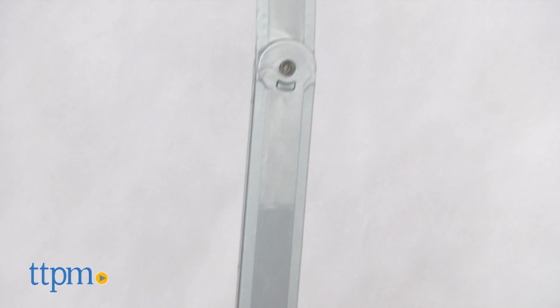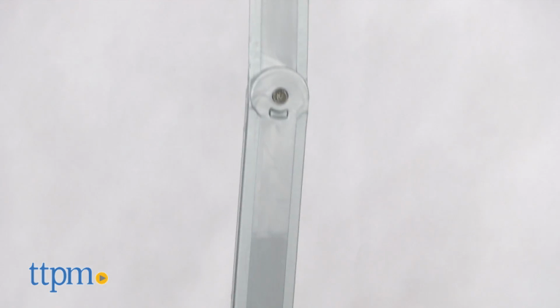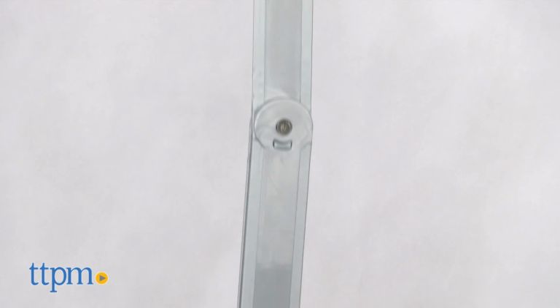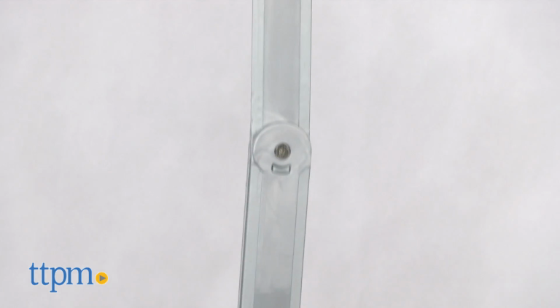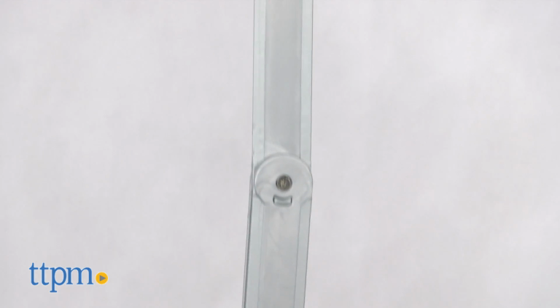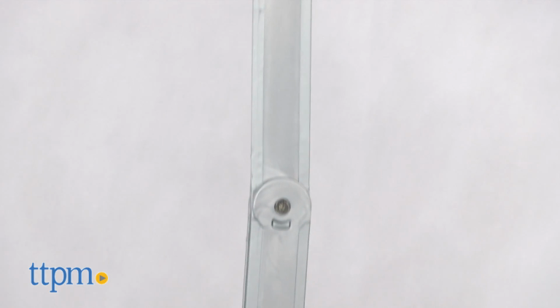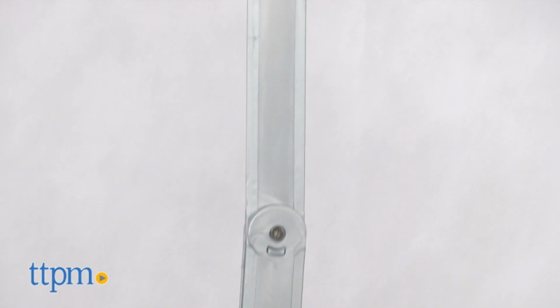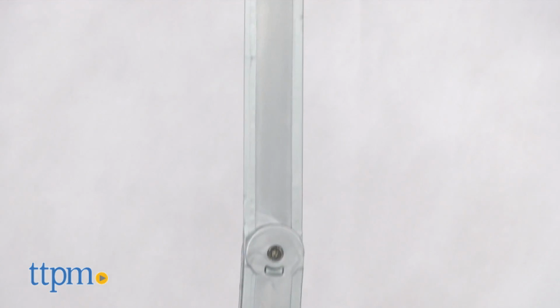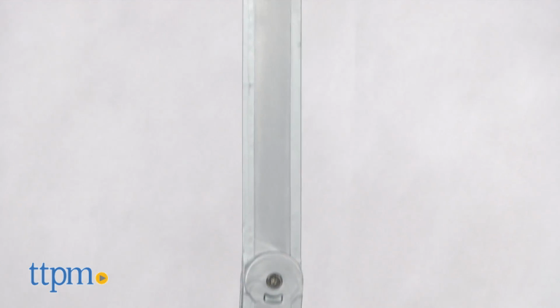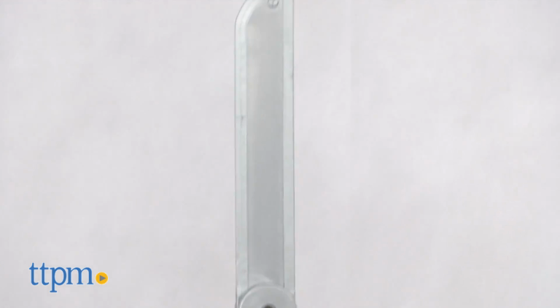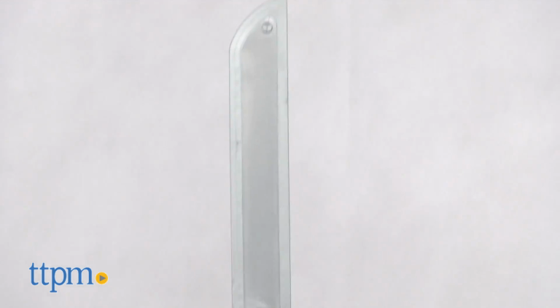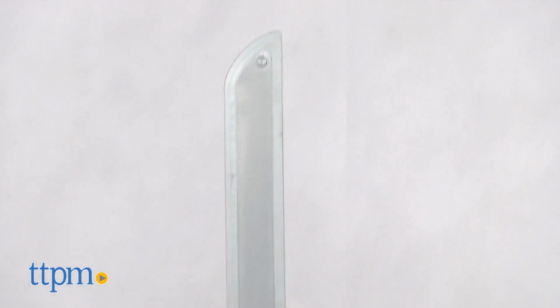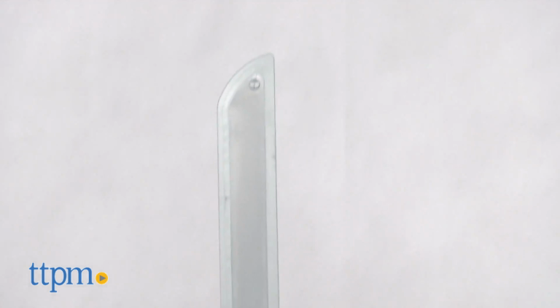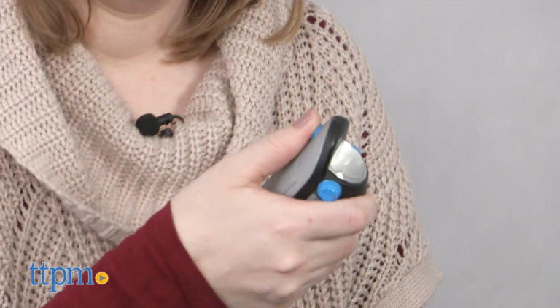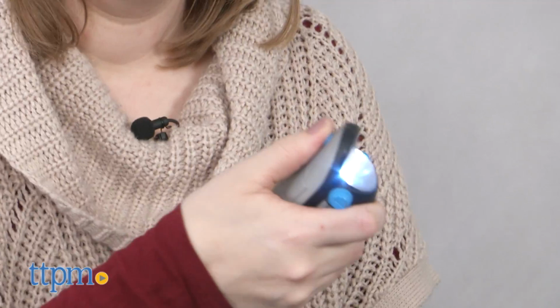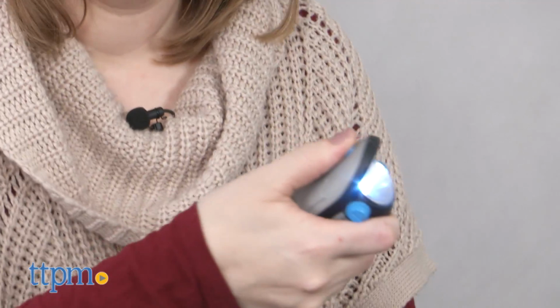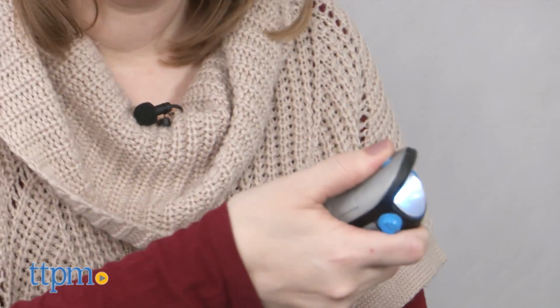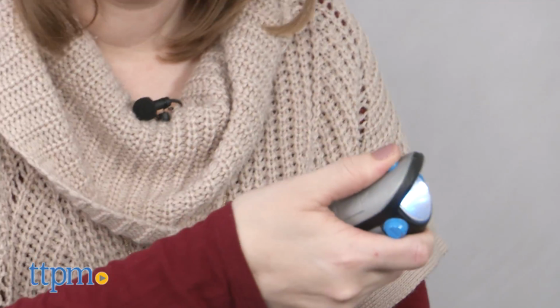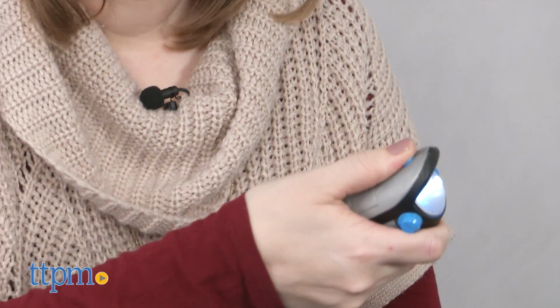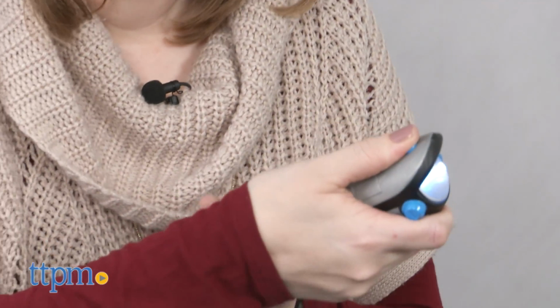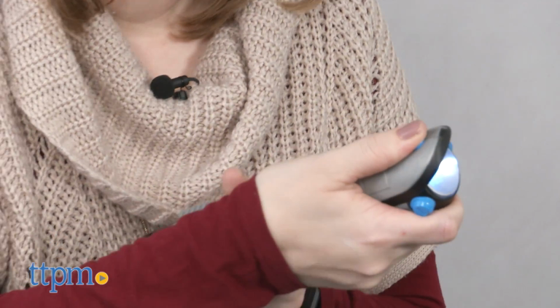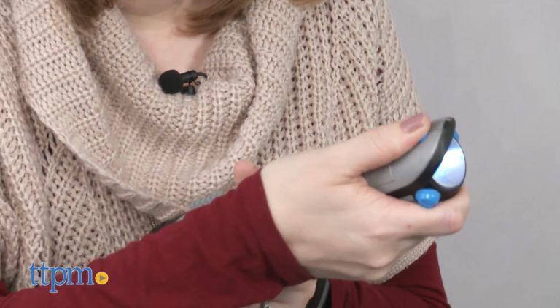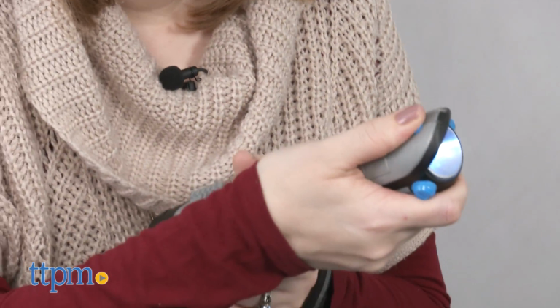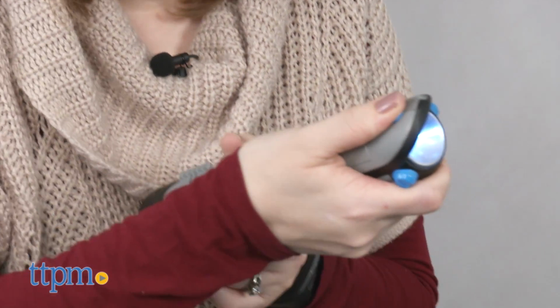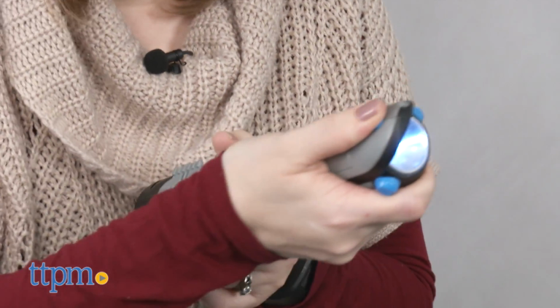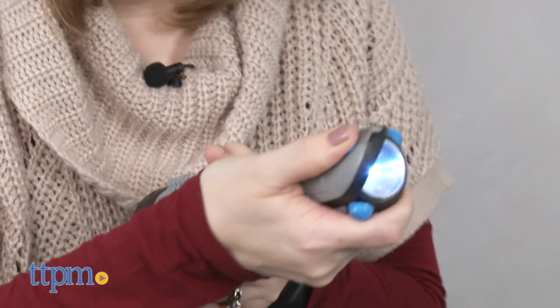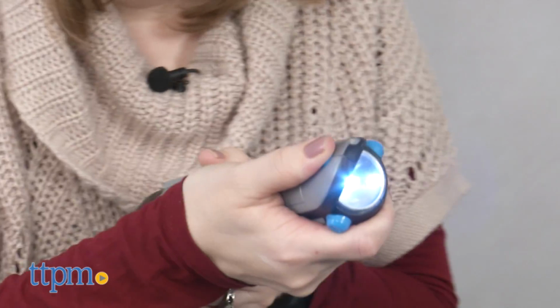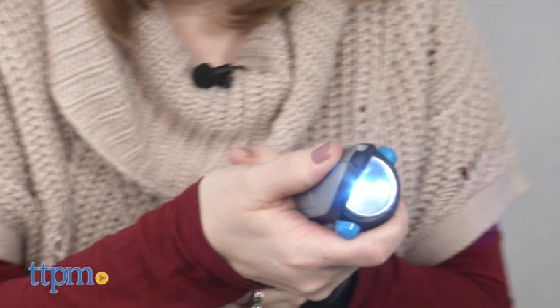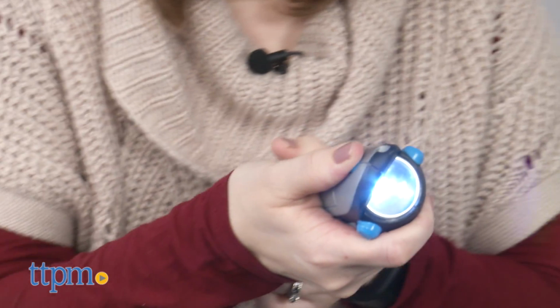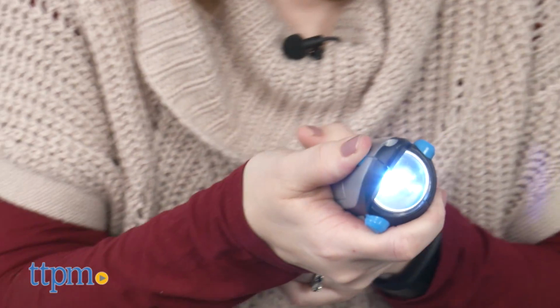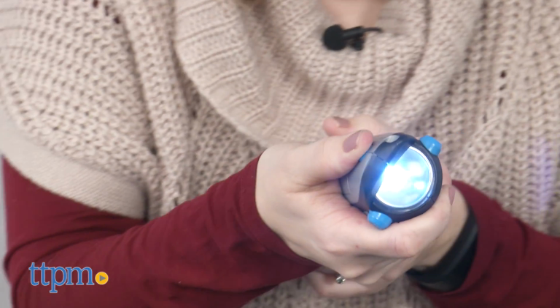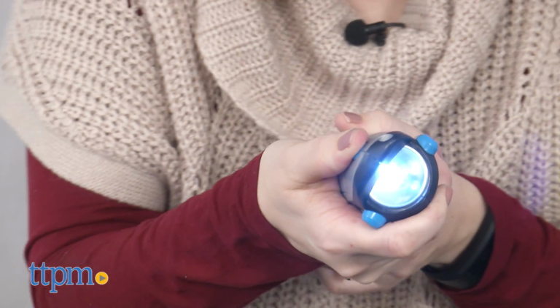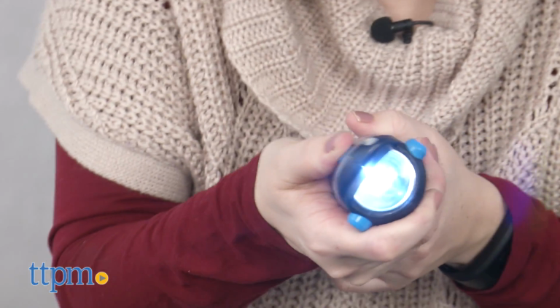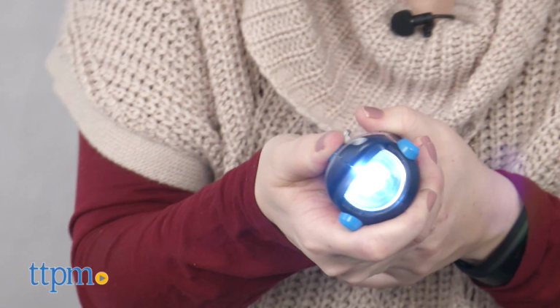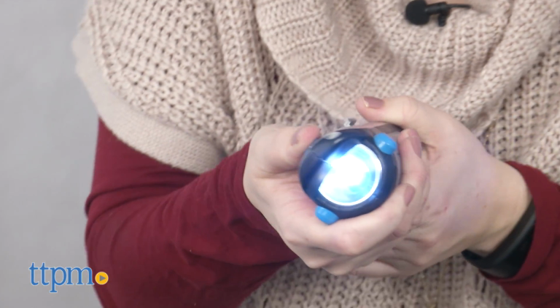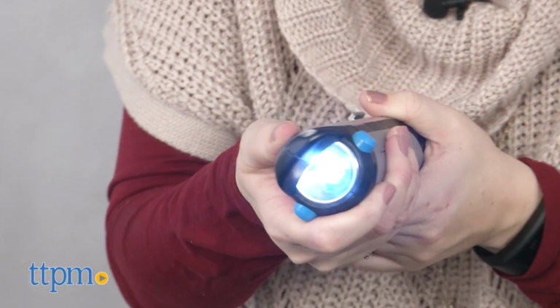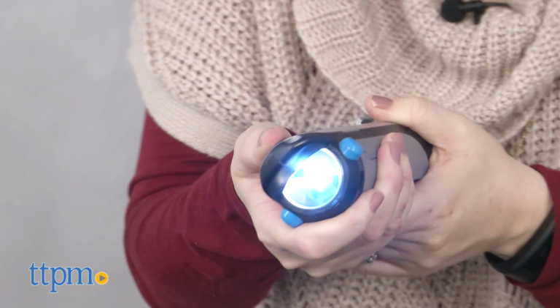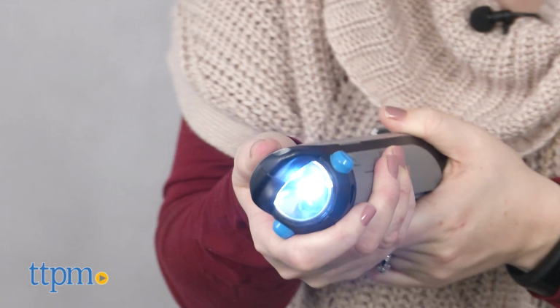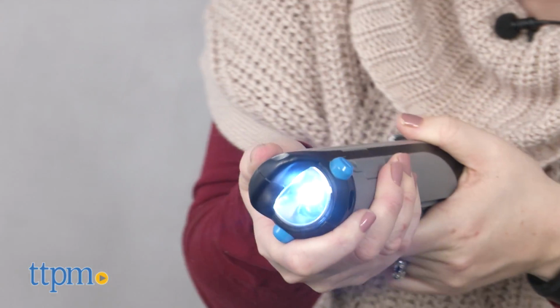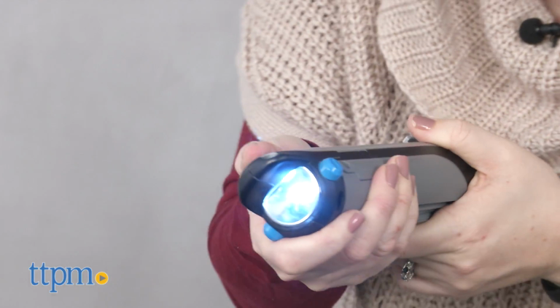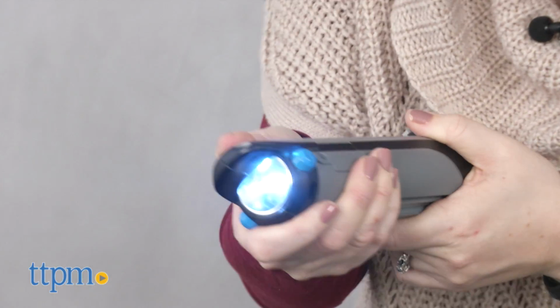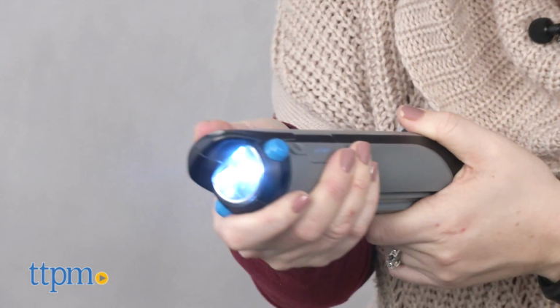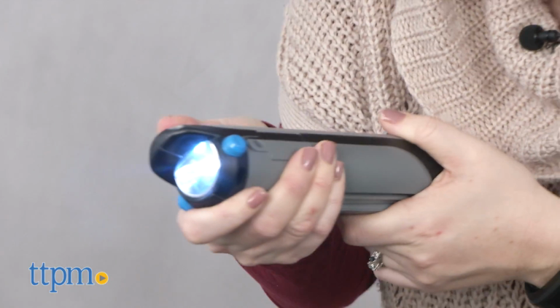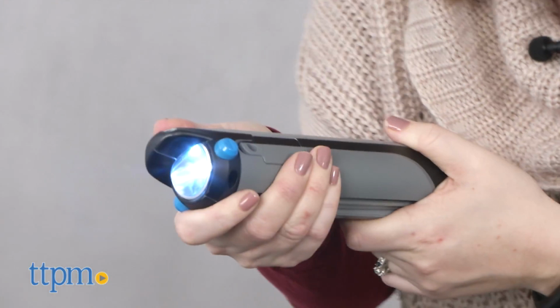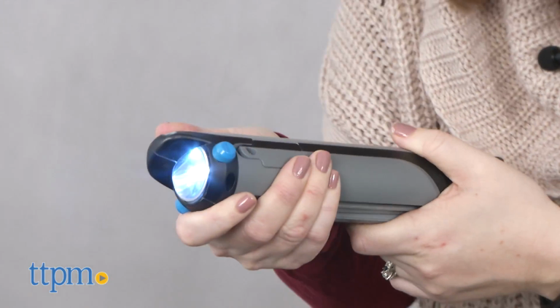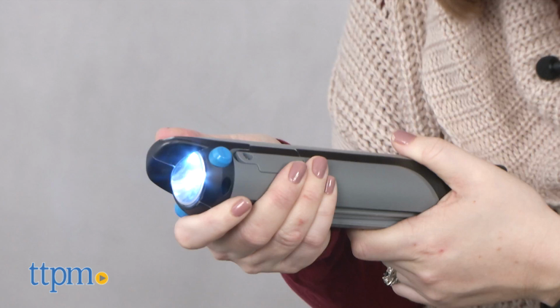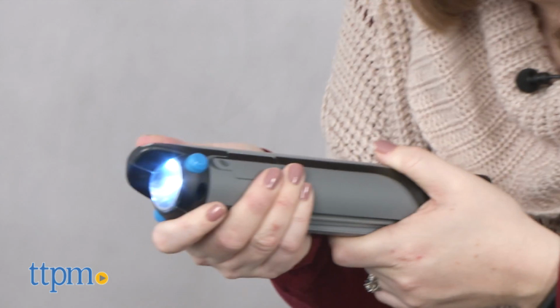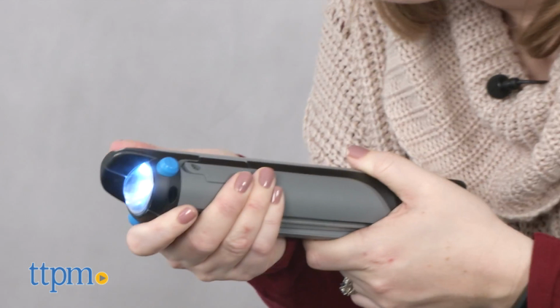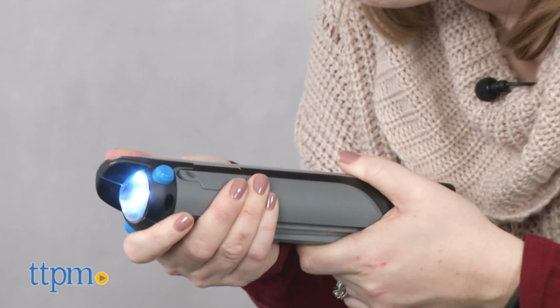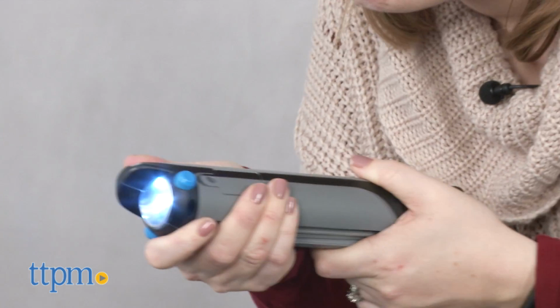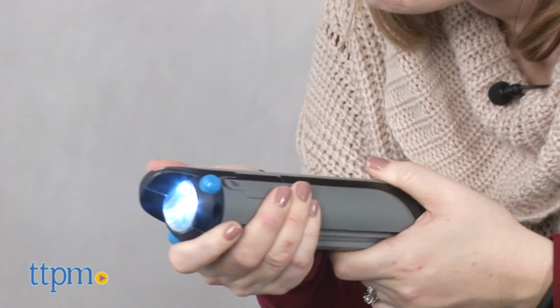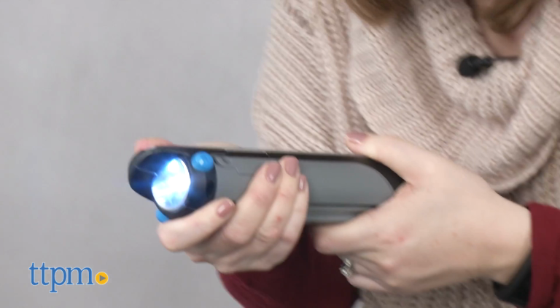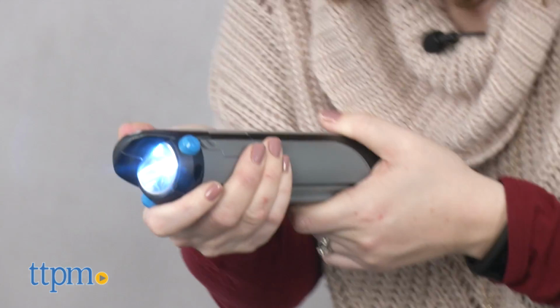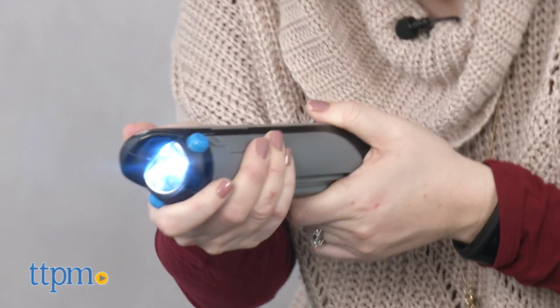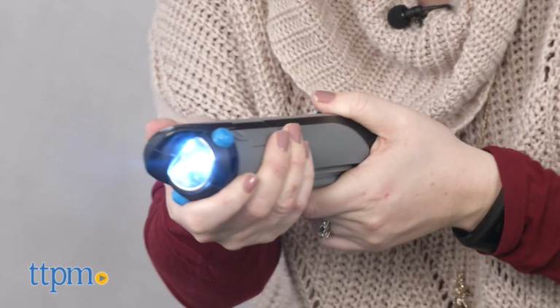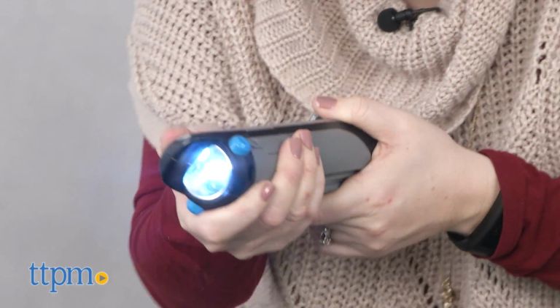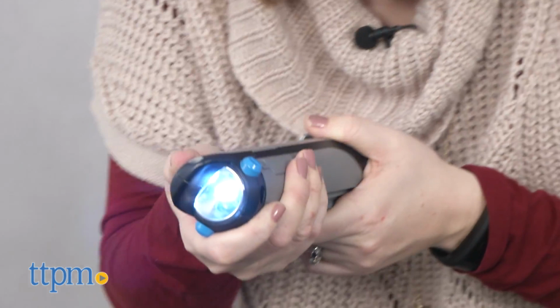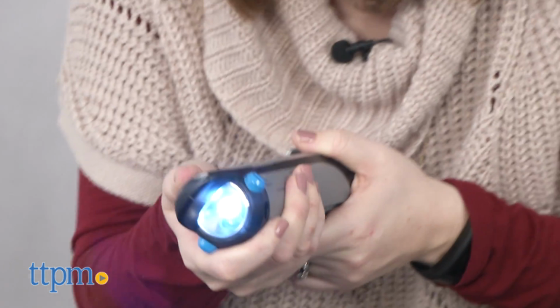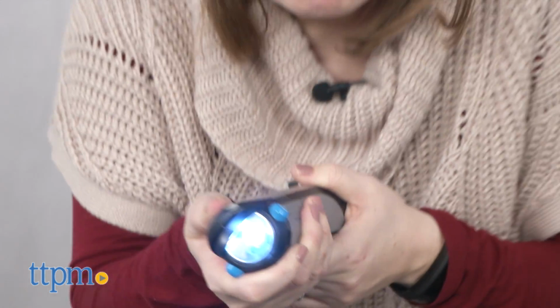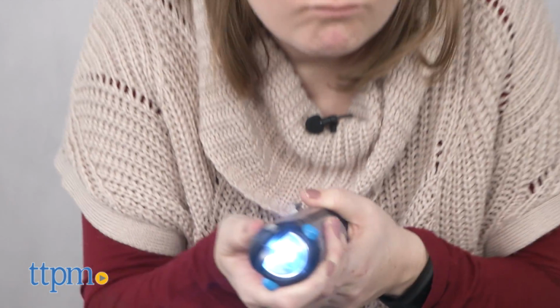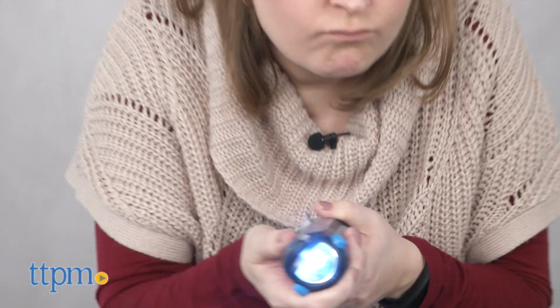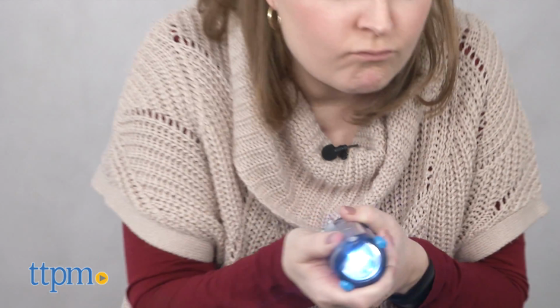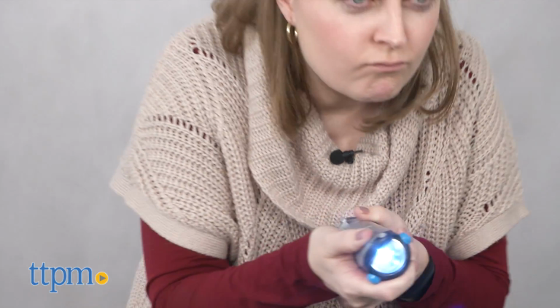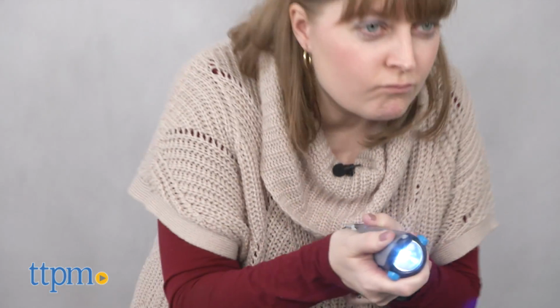The toy requires three button cell batteries, and those are included for the in-store try-me features, so it's recommended that you replace them before you play for best results.